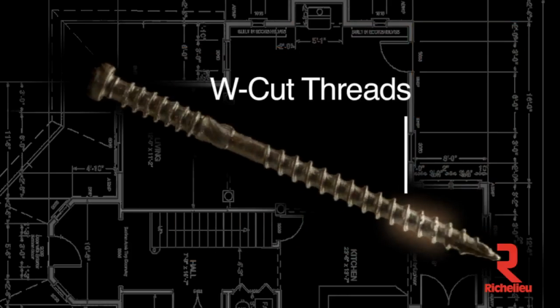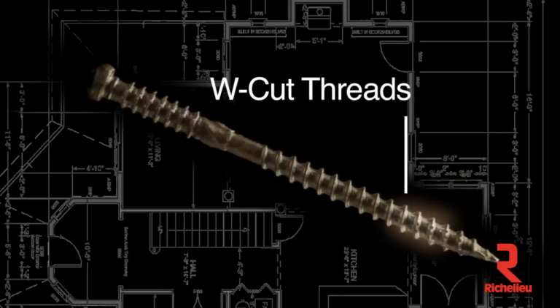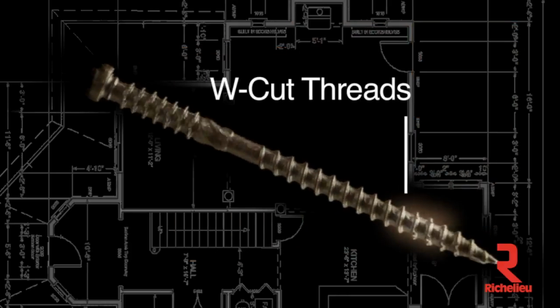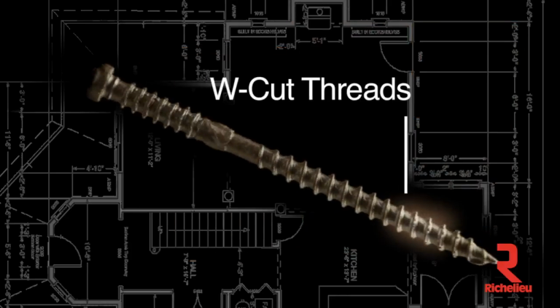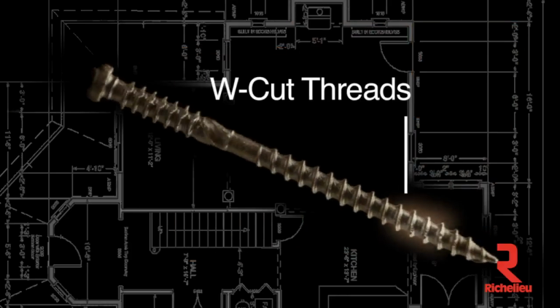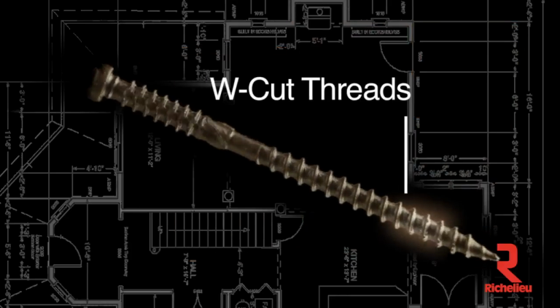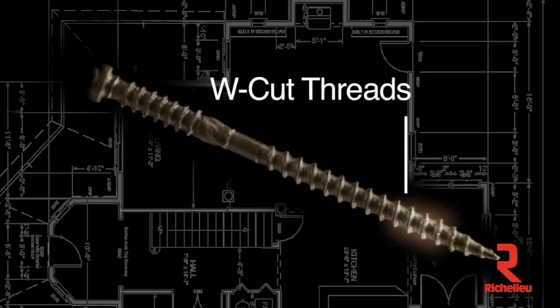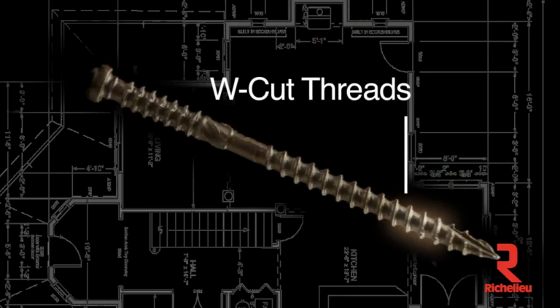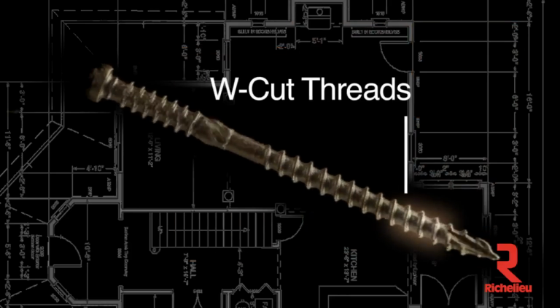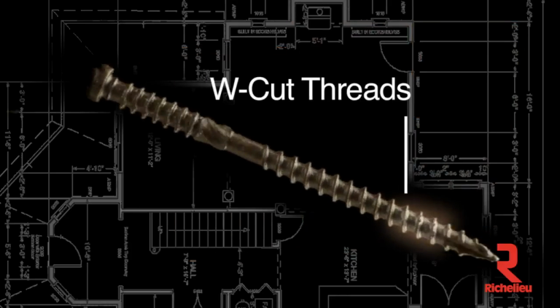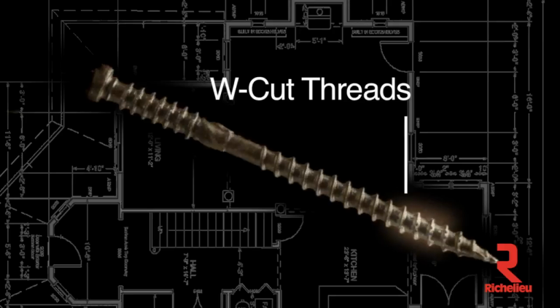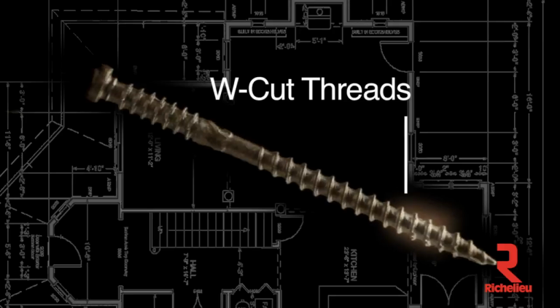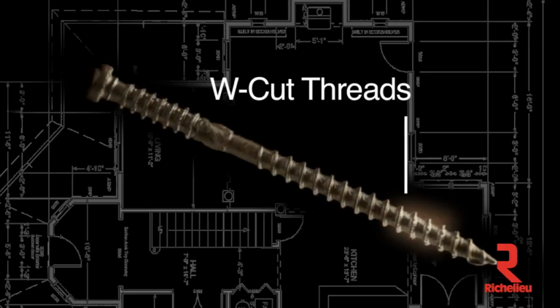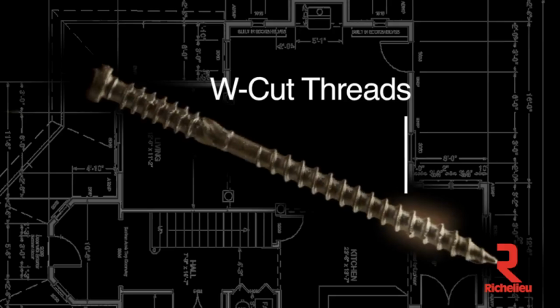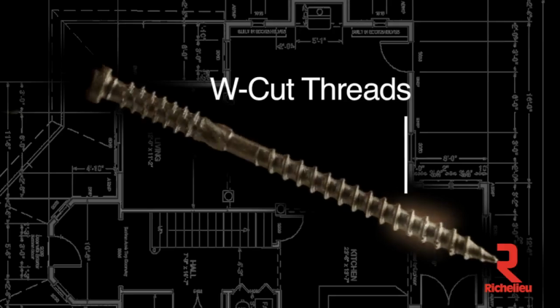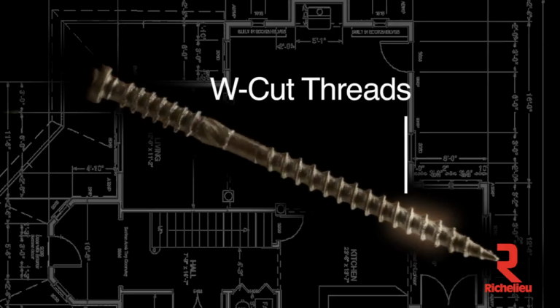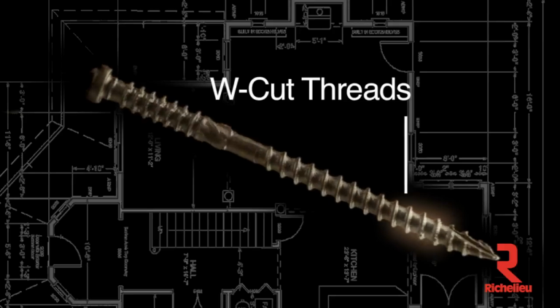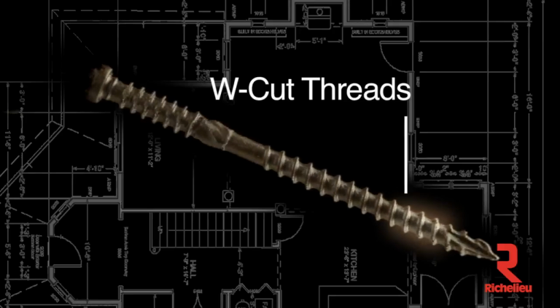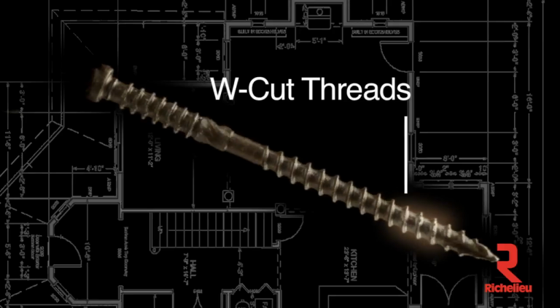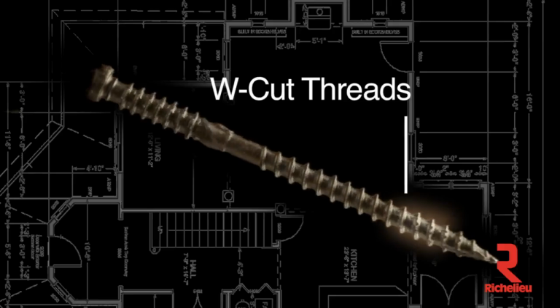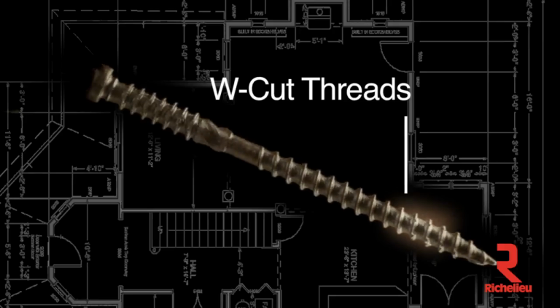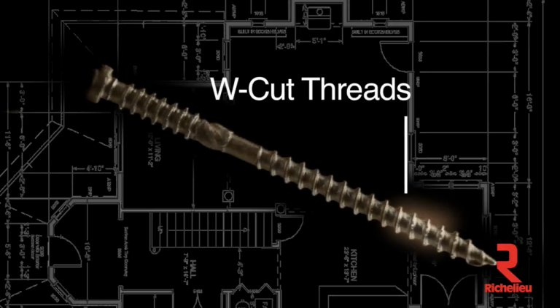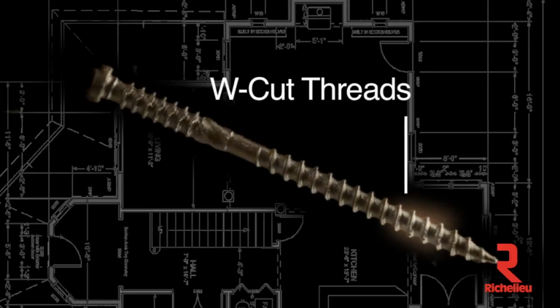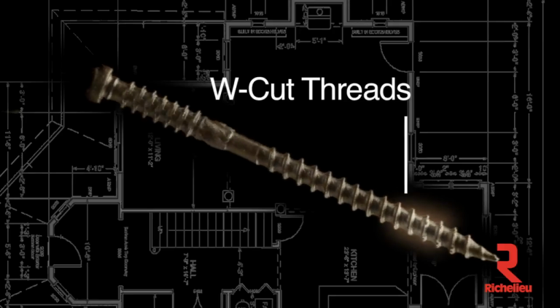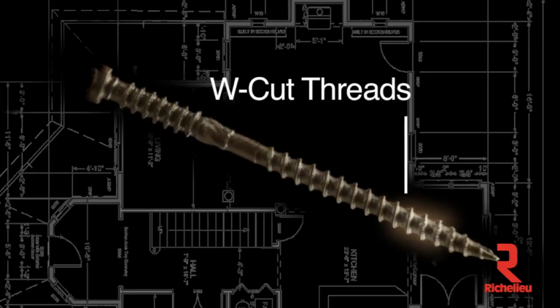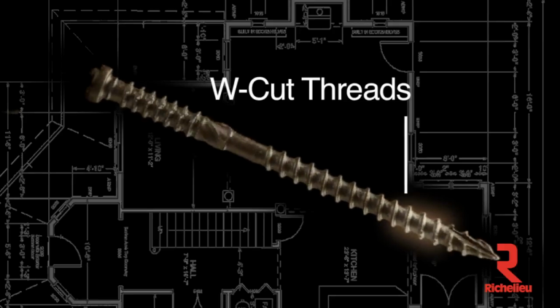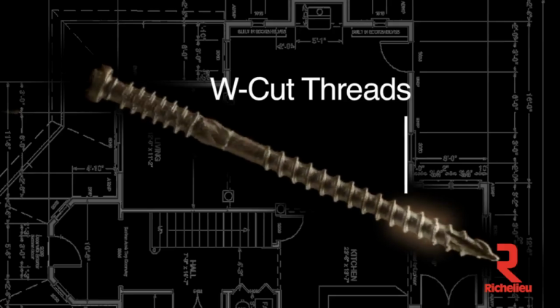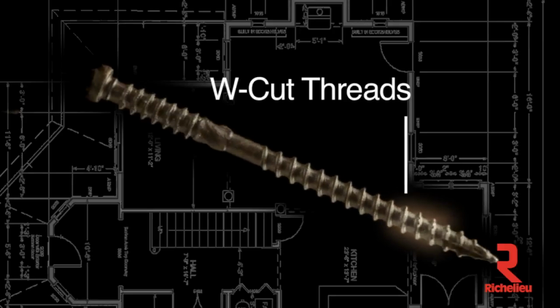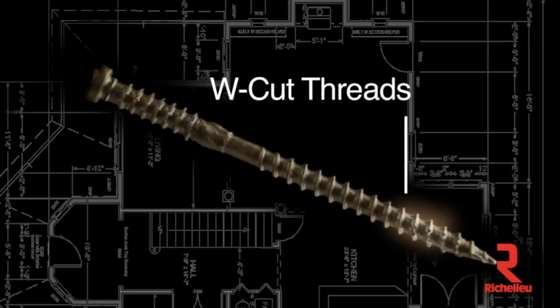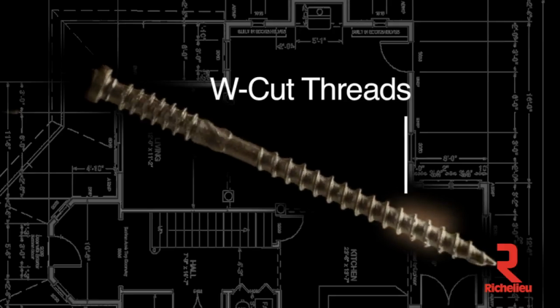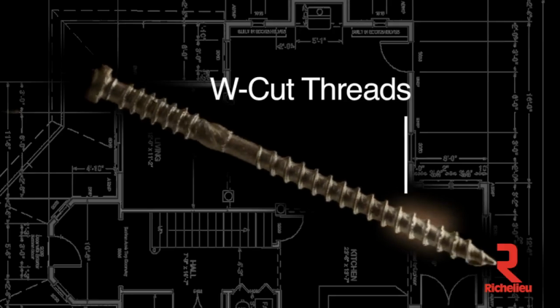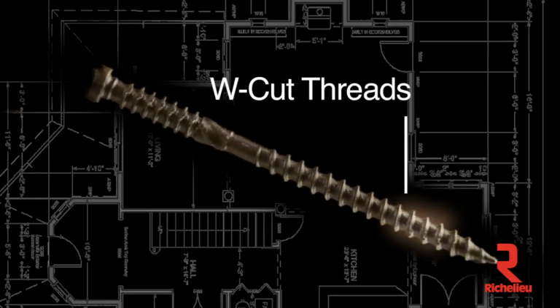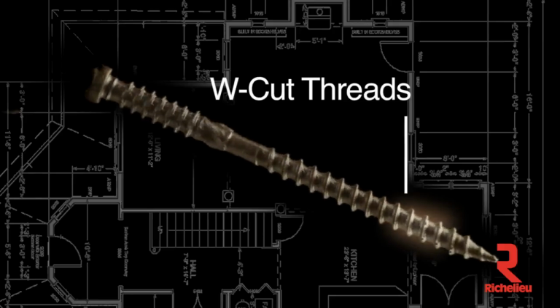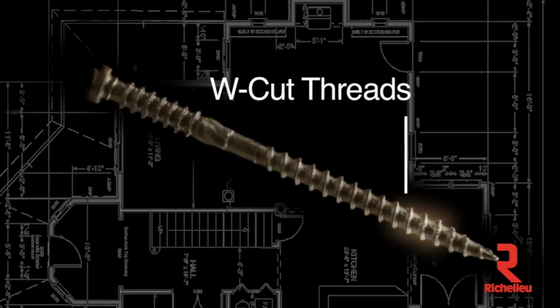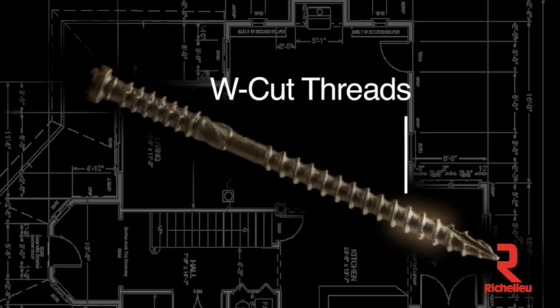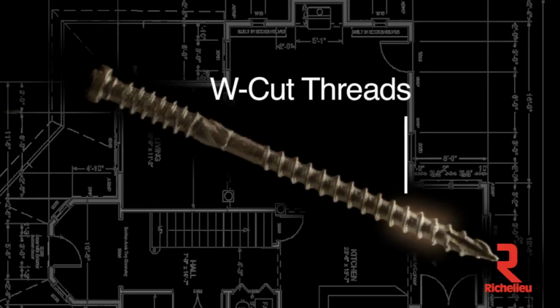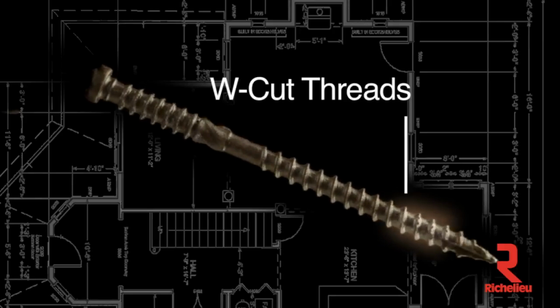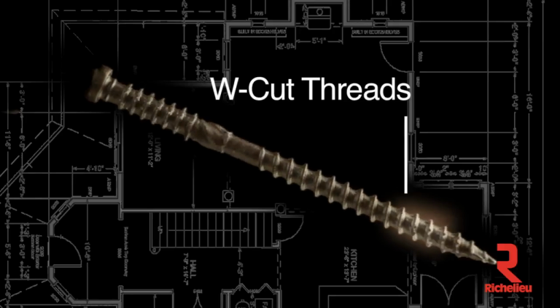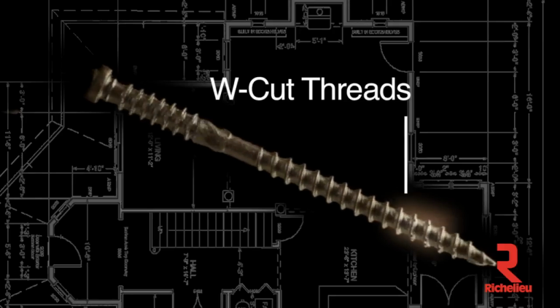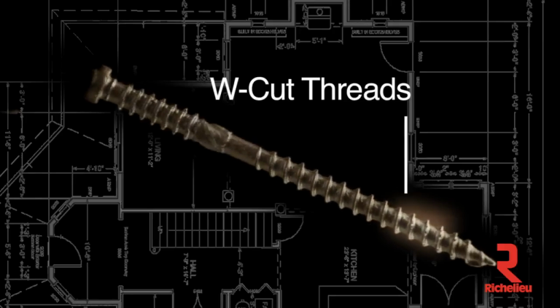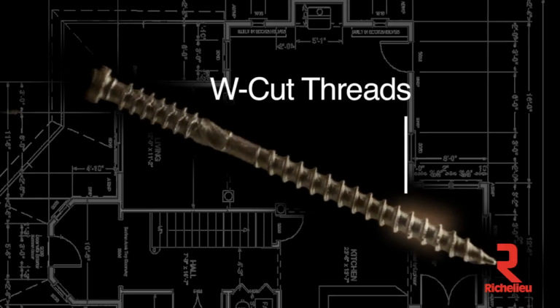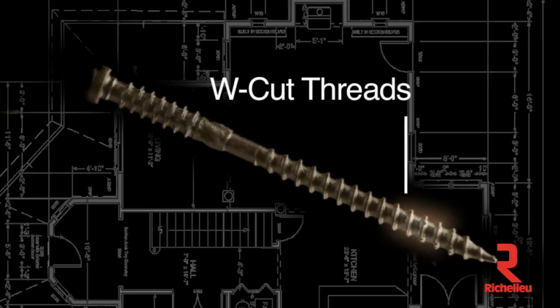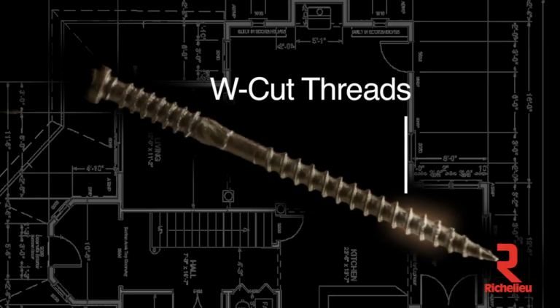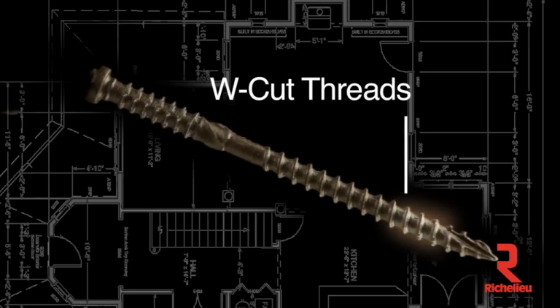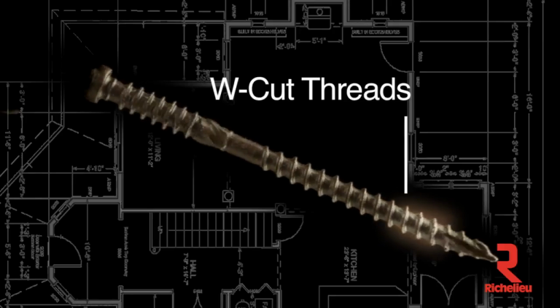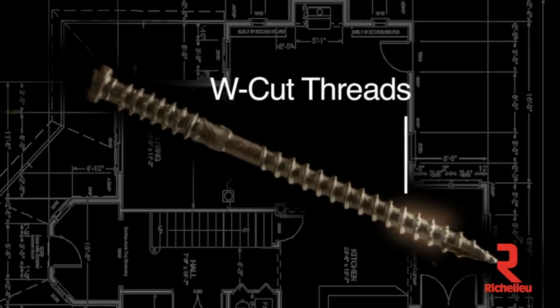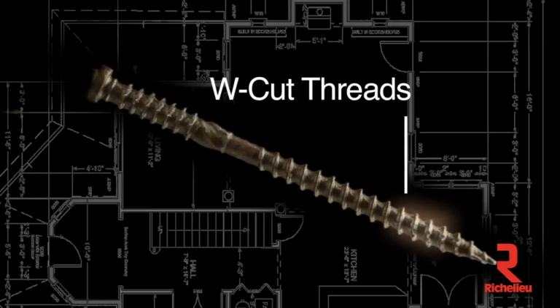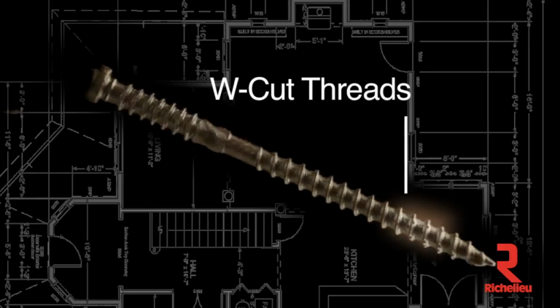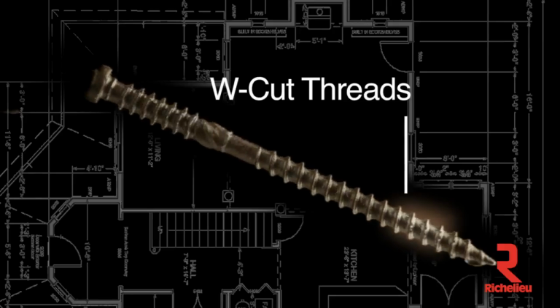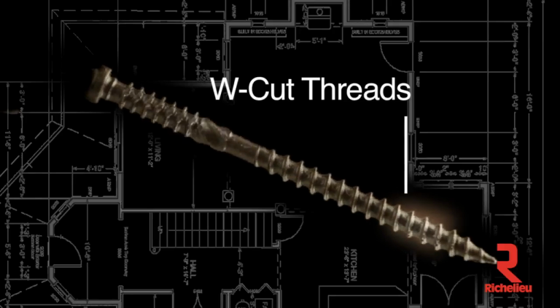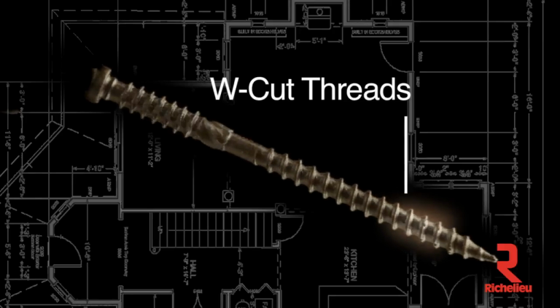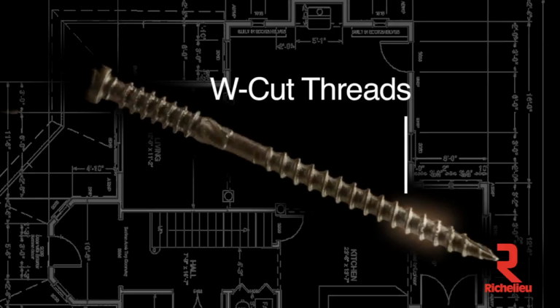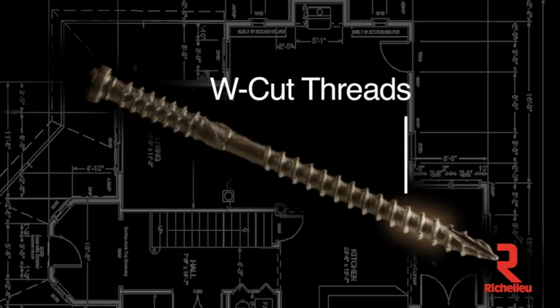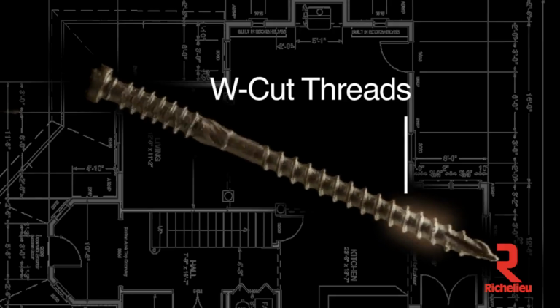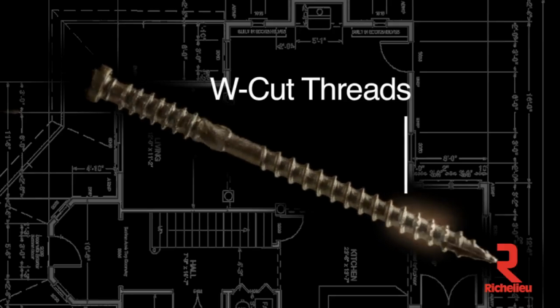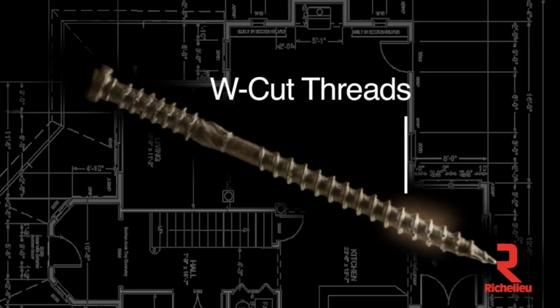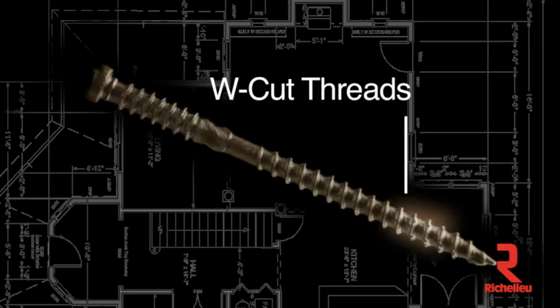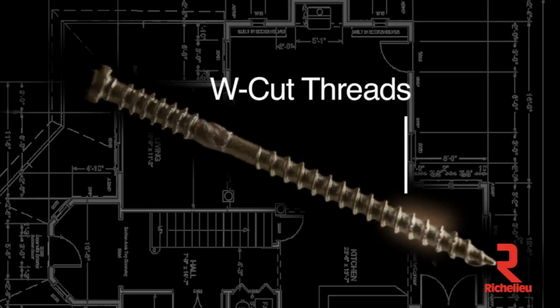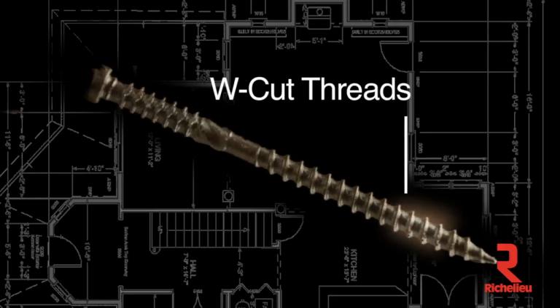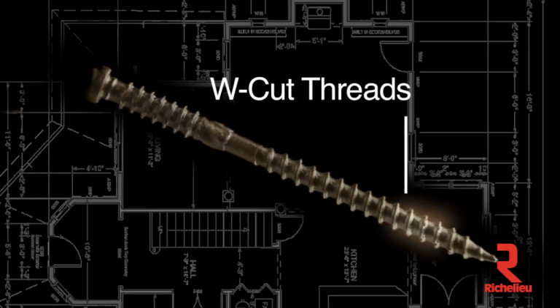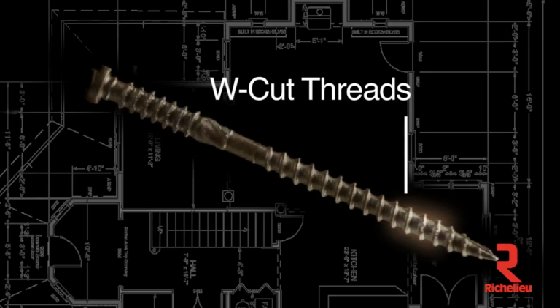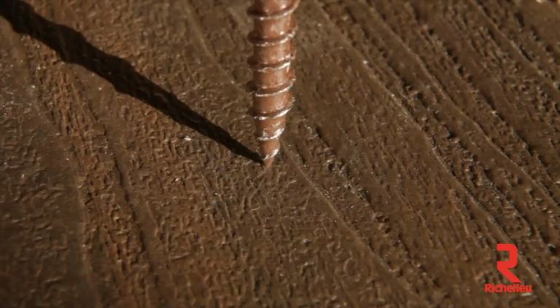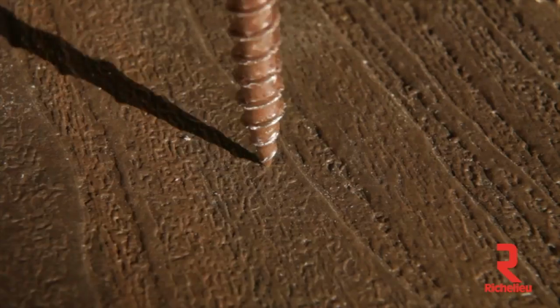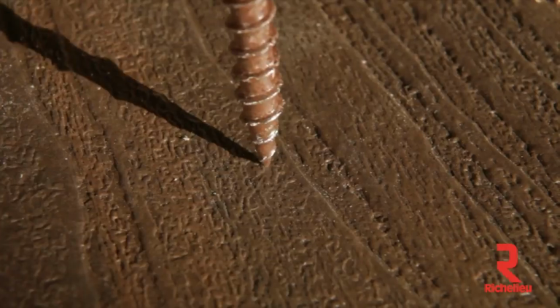The W-cut on the first few threads of the screw acts like a saw blade, reducing torque and making installation easier.